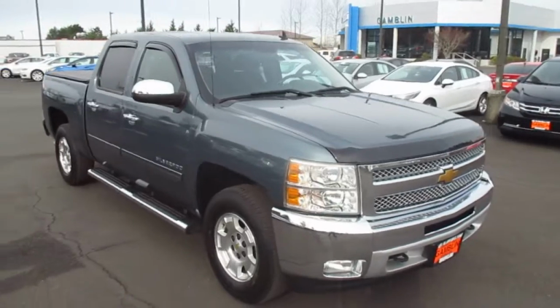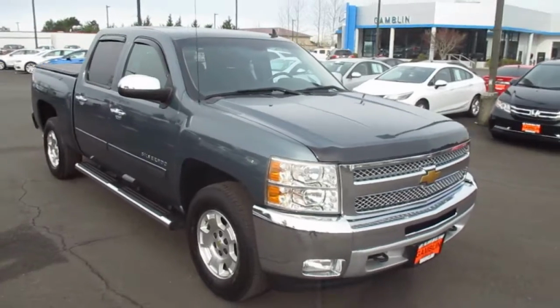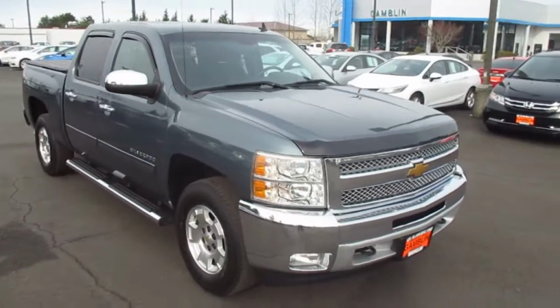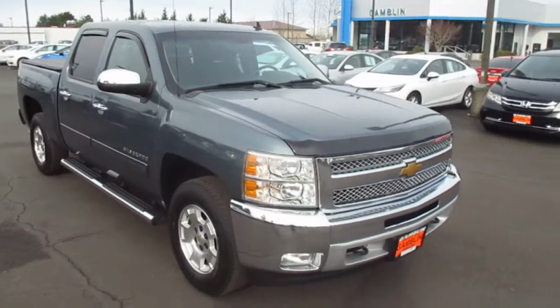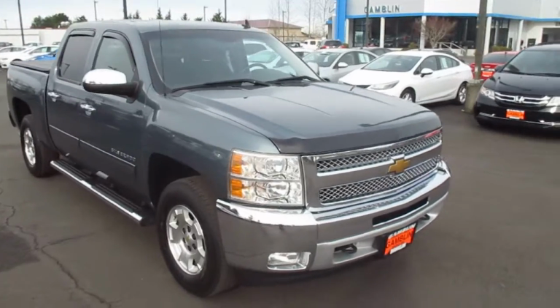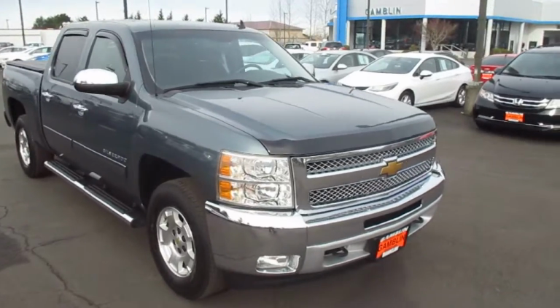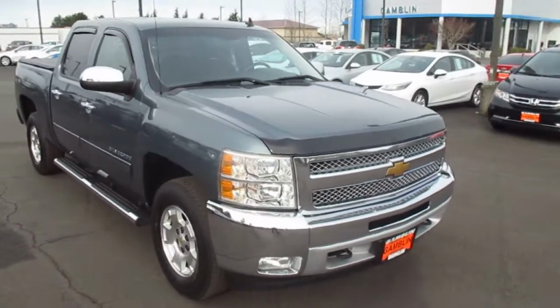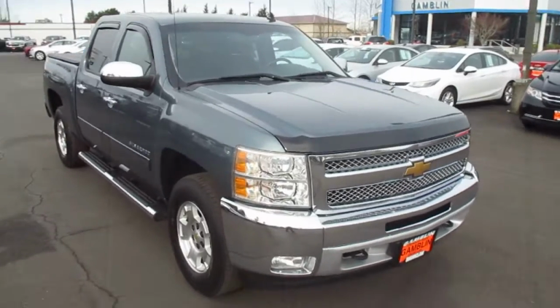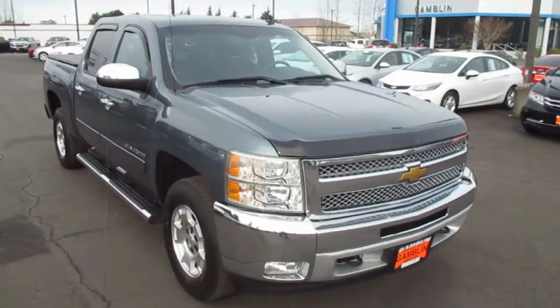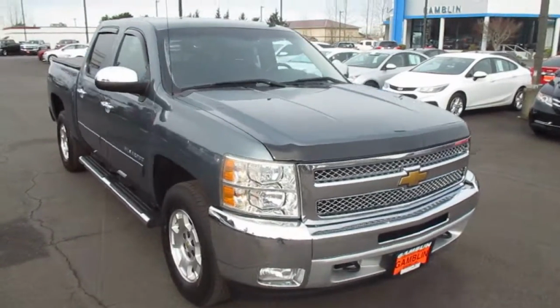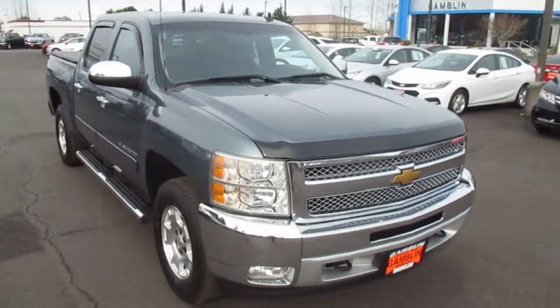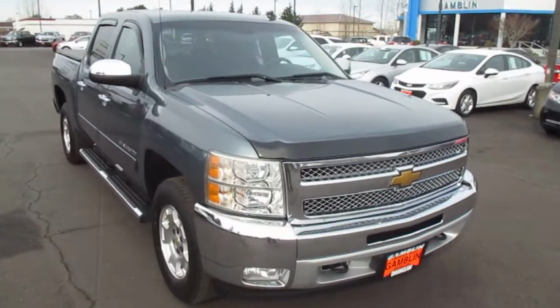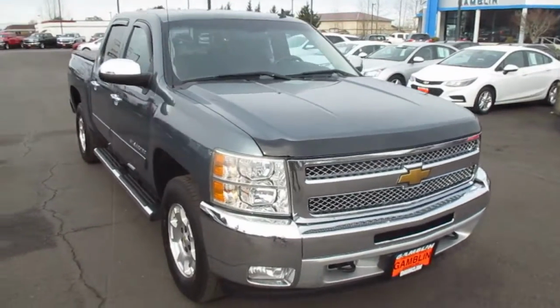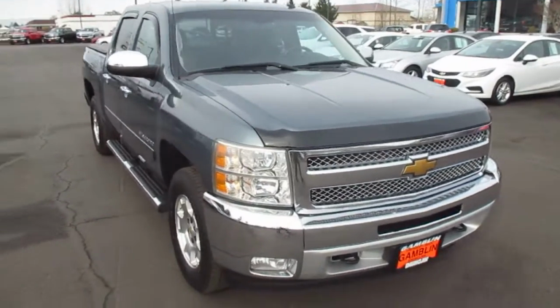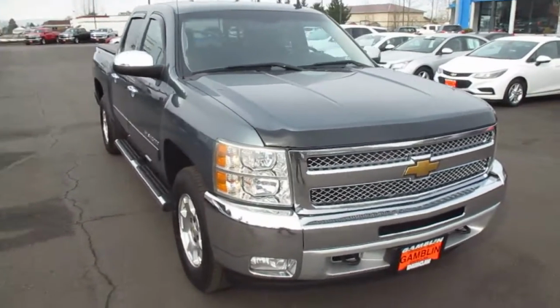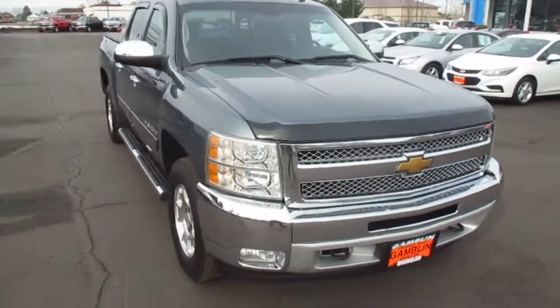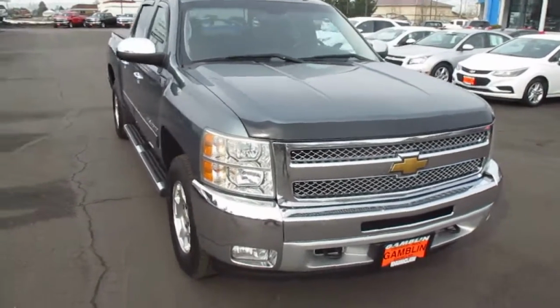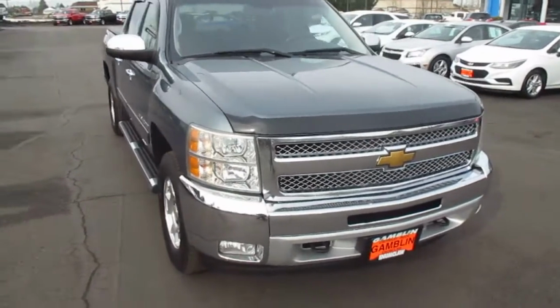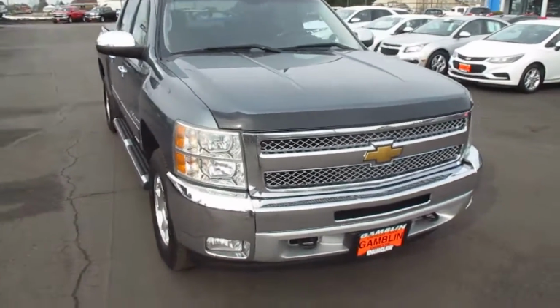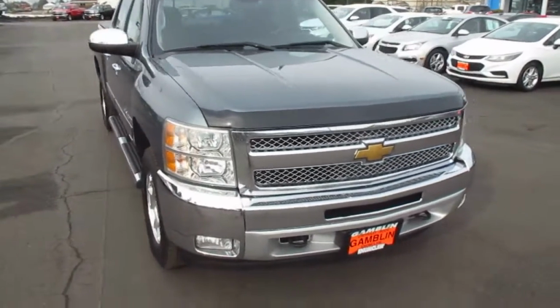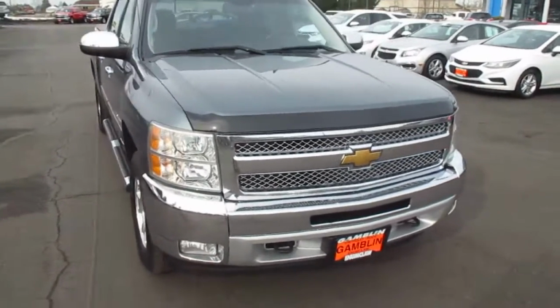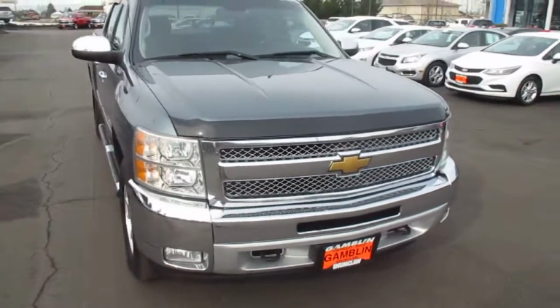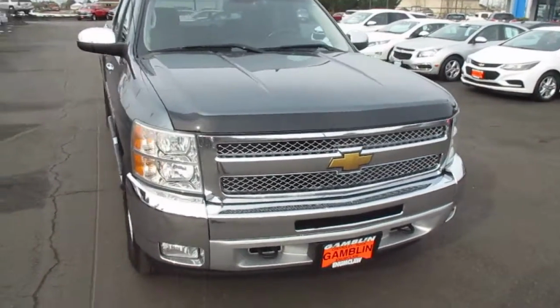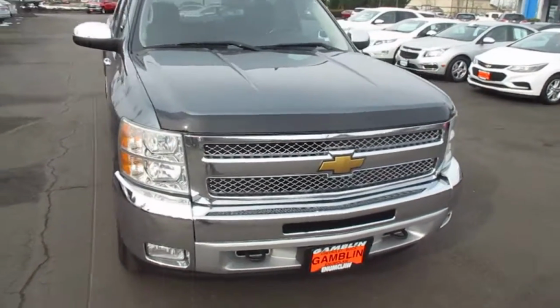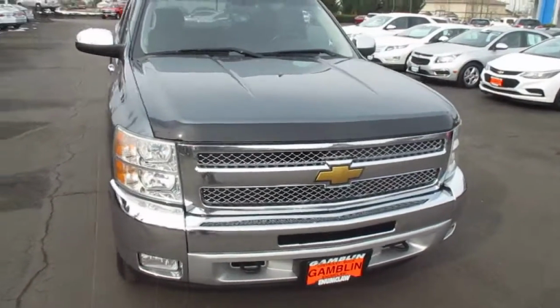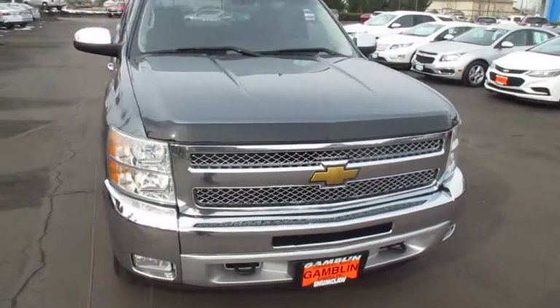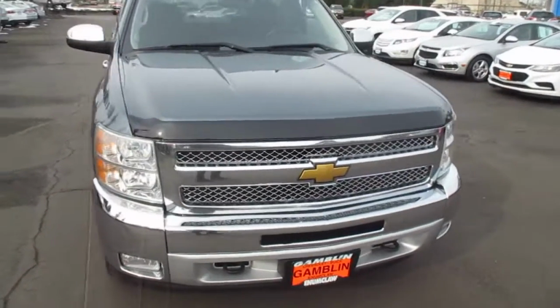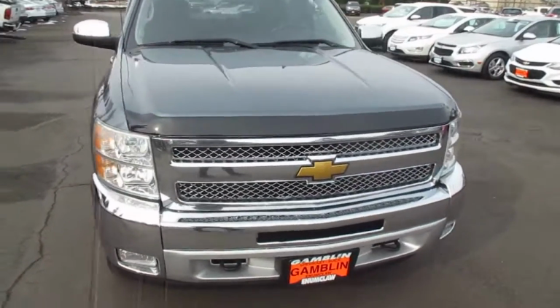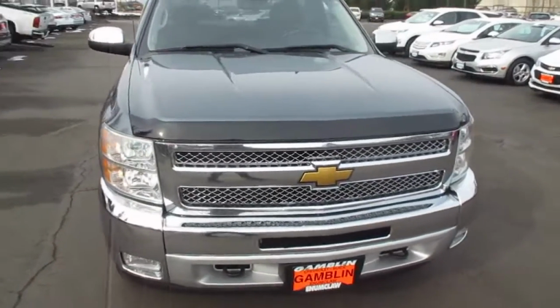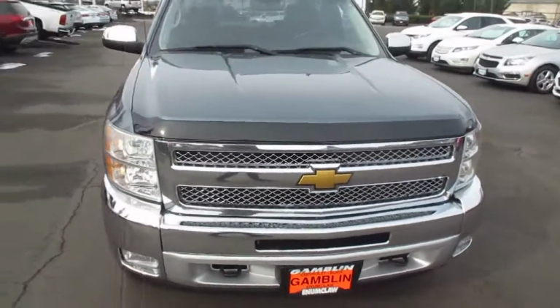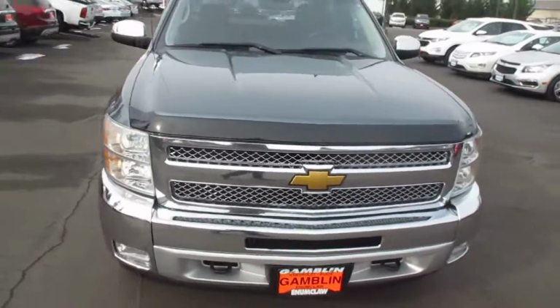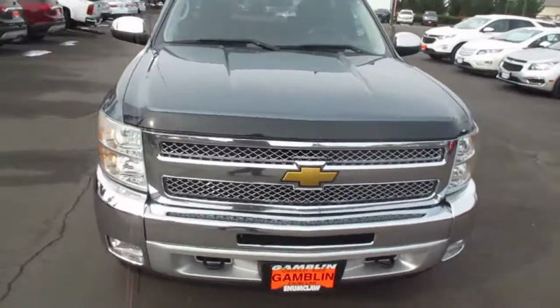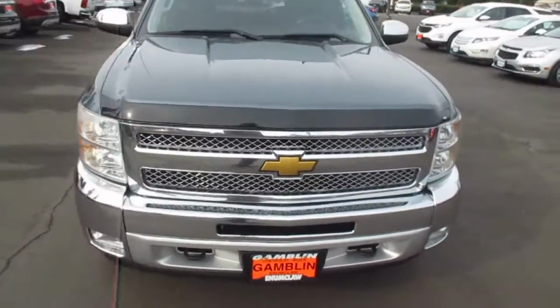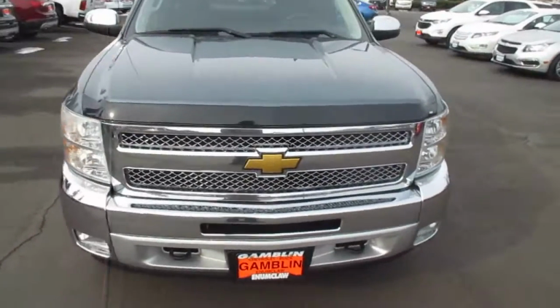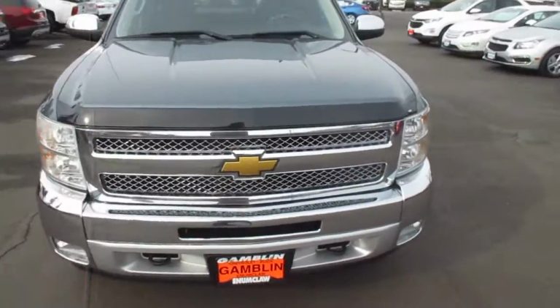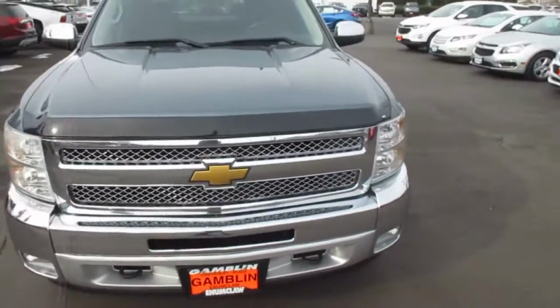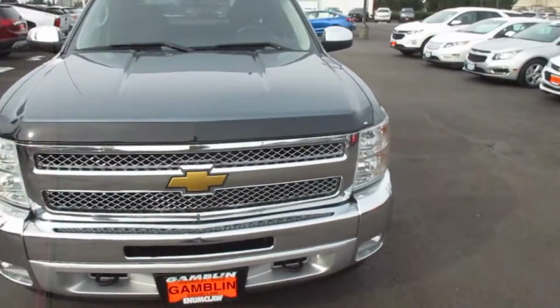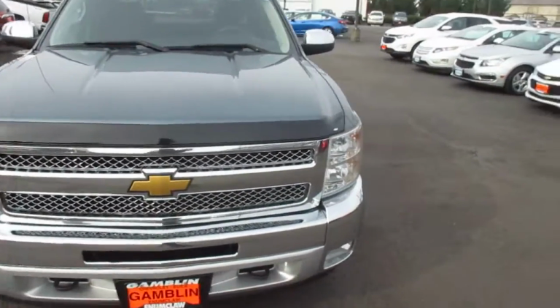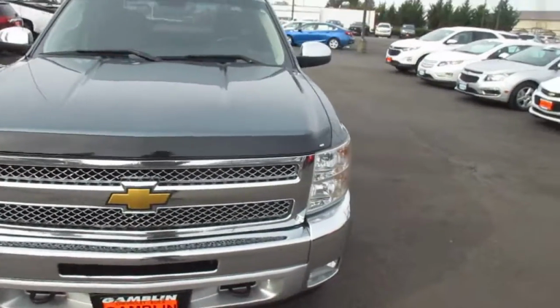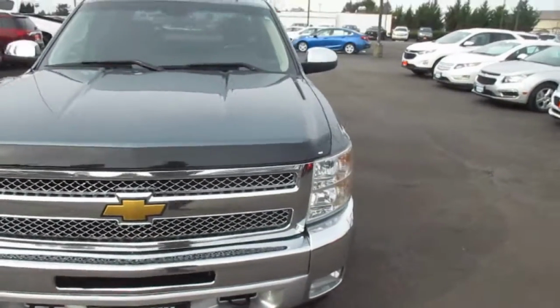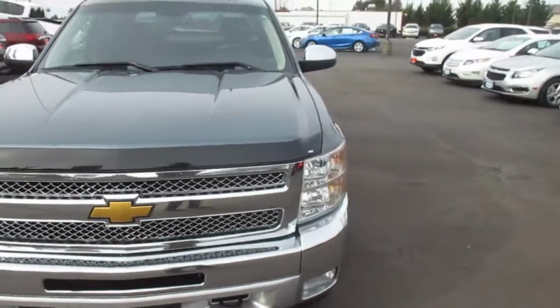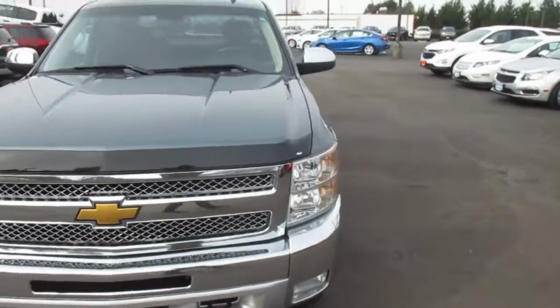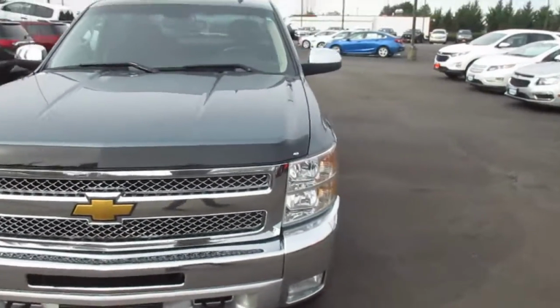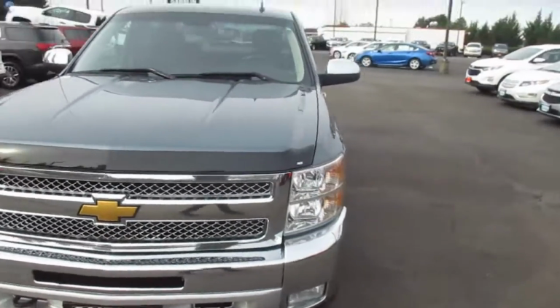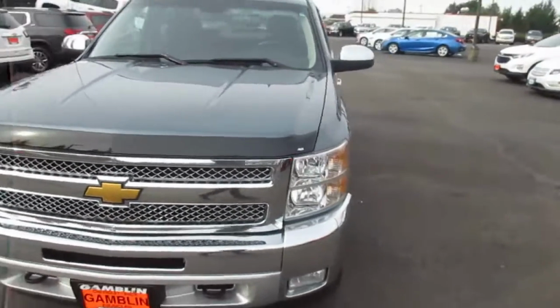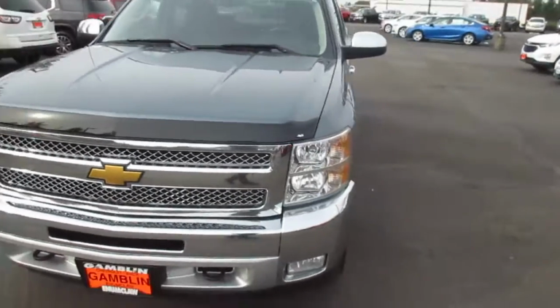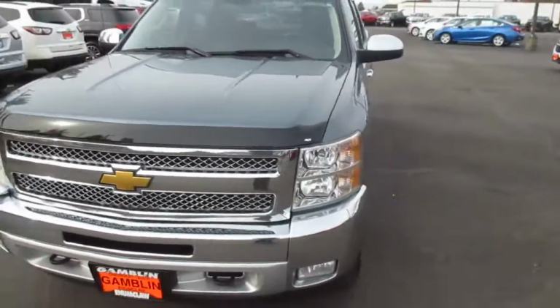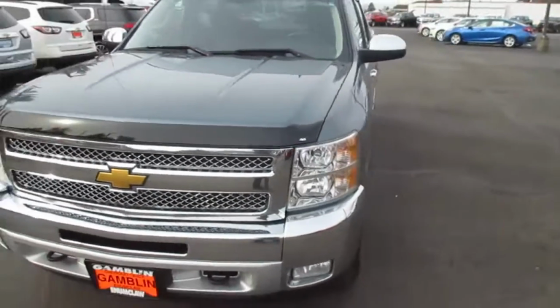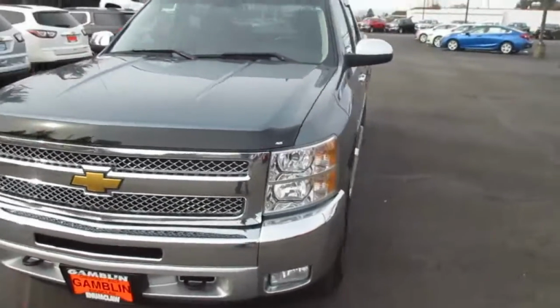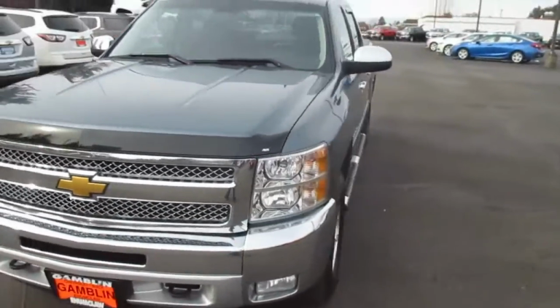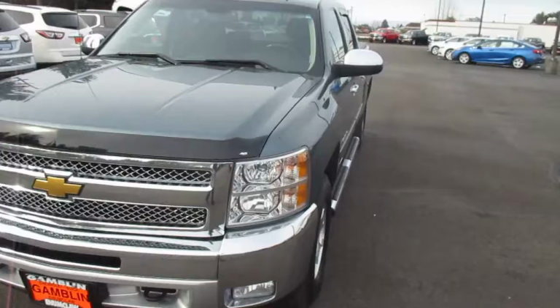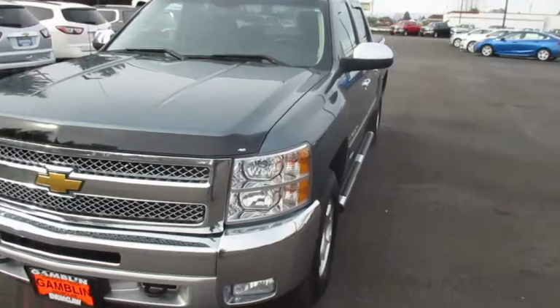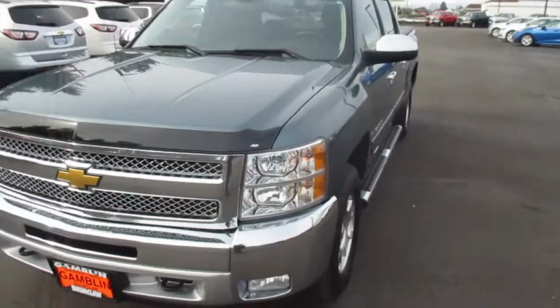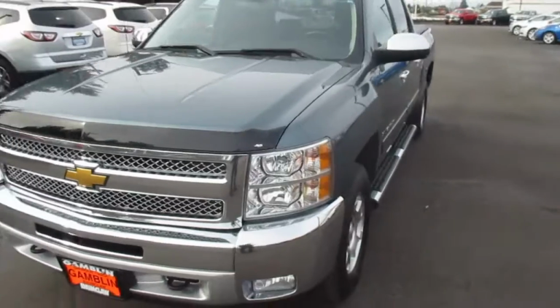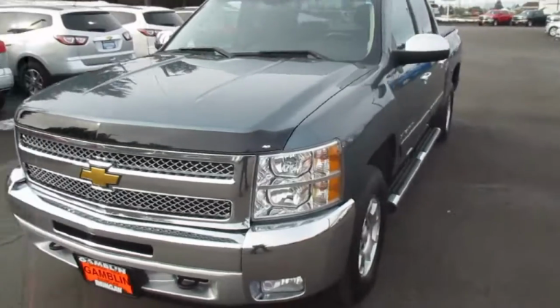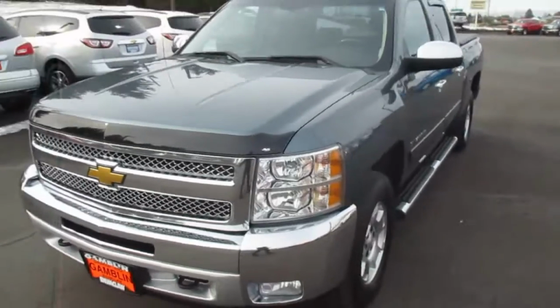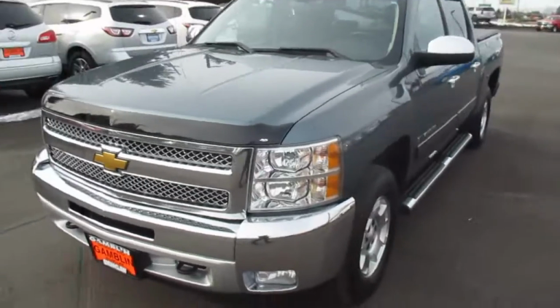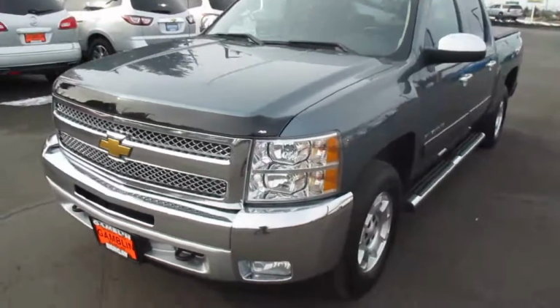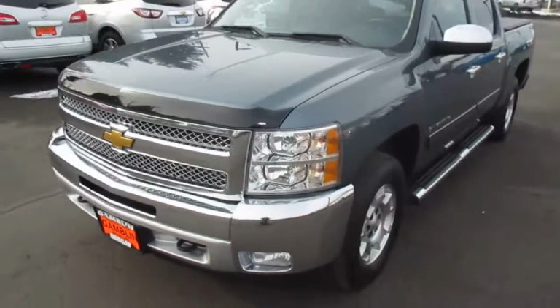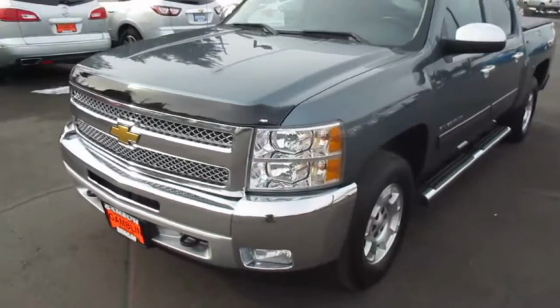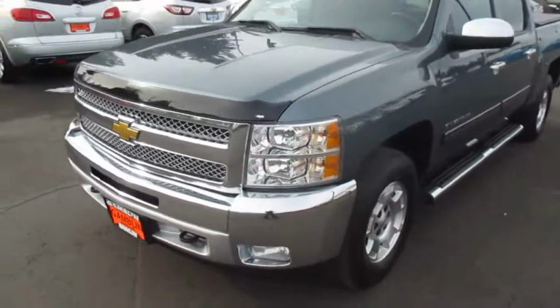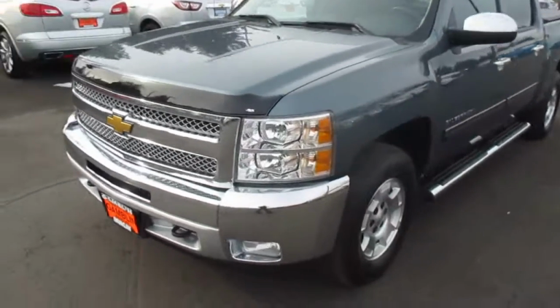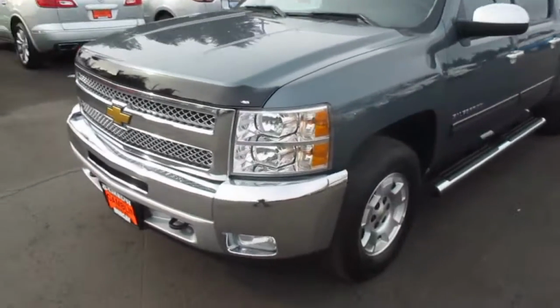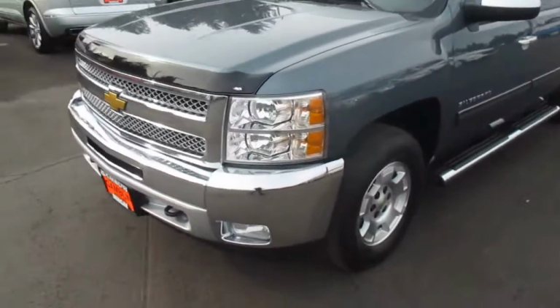Hey there folks, down here at Gamble Motors in Enumclaw, Washington. Today we're showing our 2013 Chevy Silverado 1500.